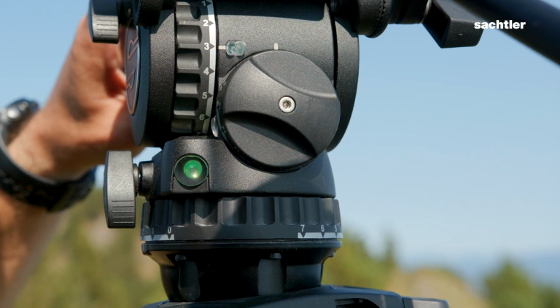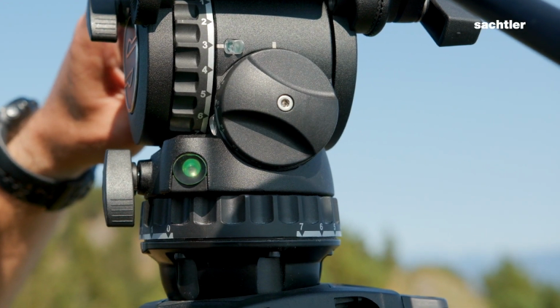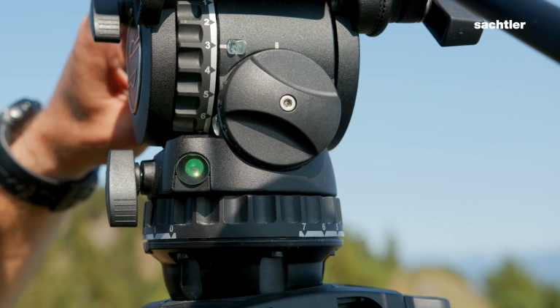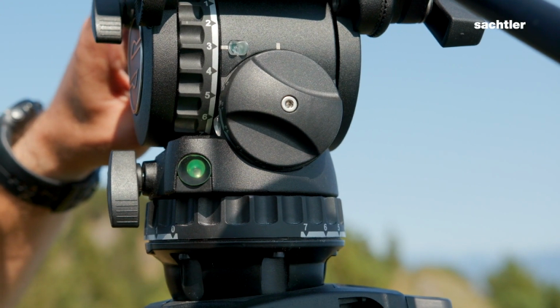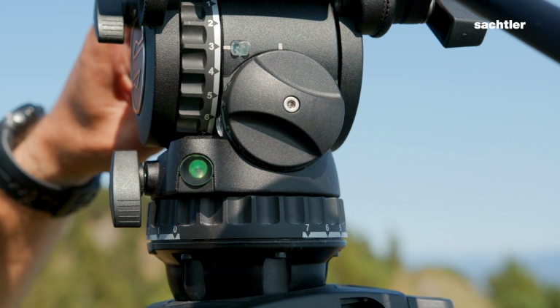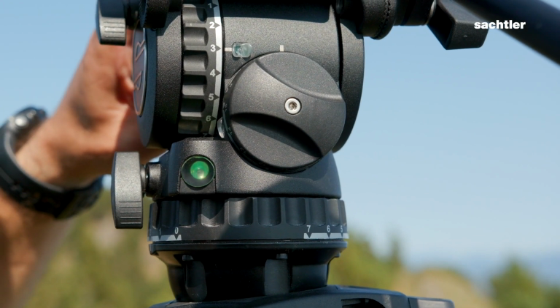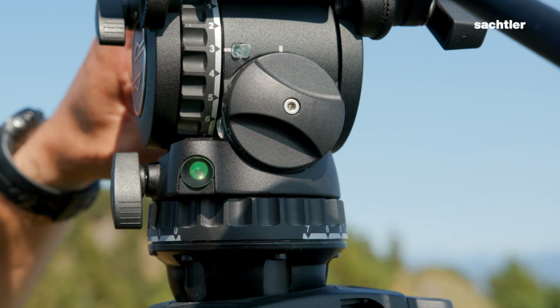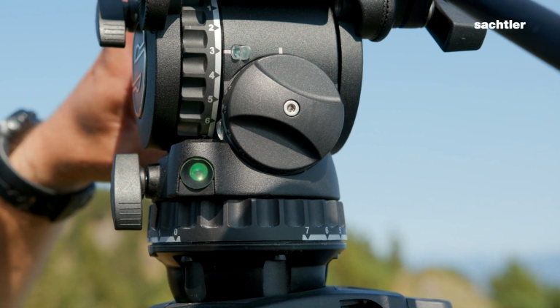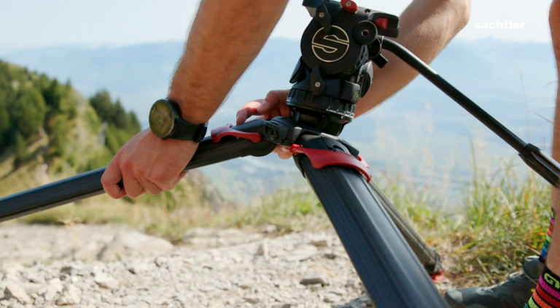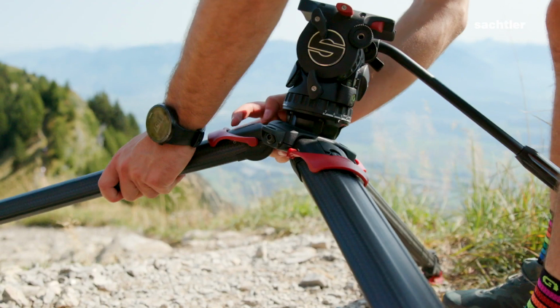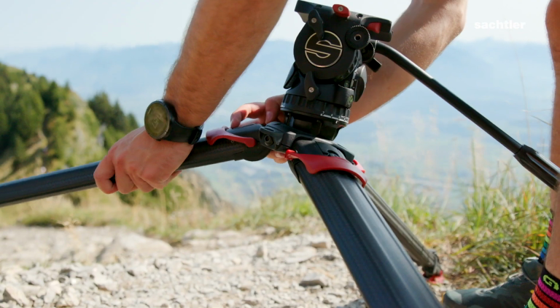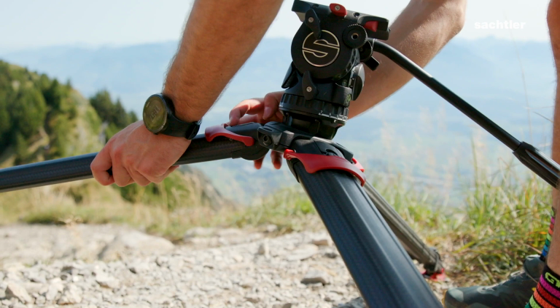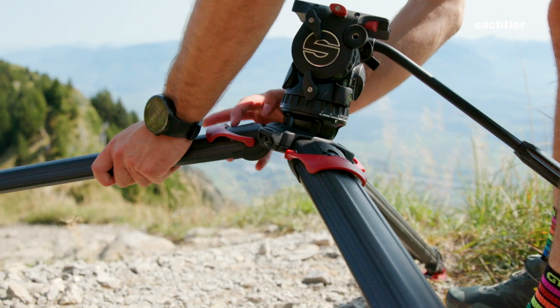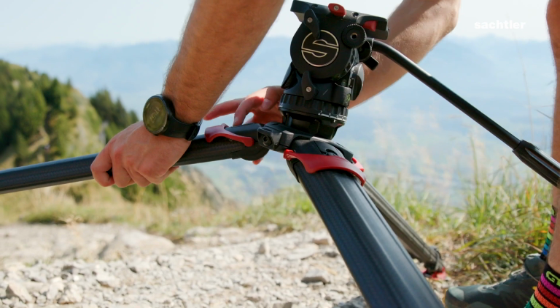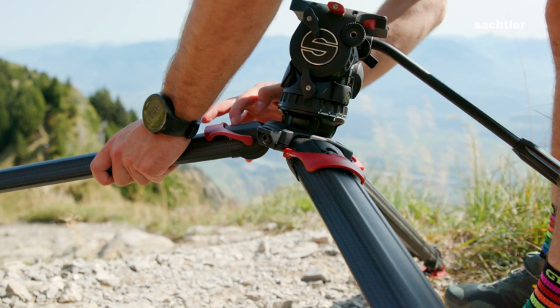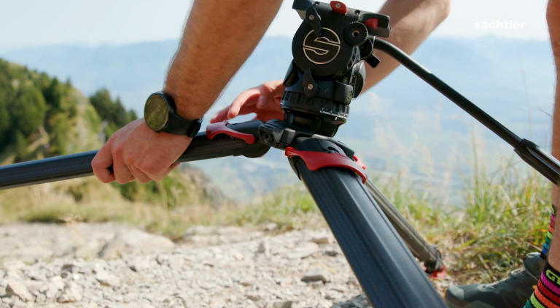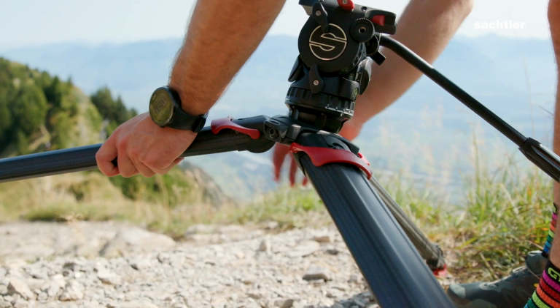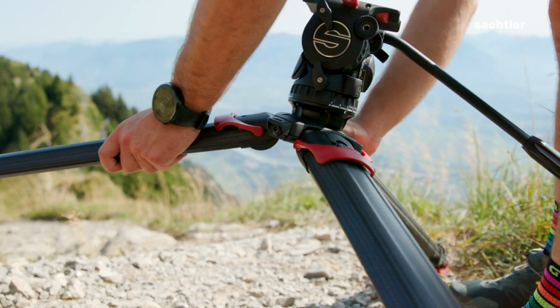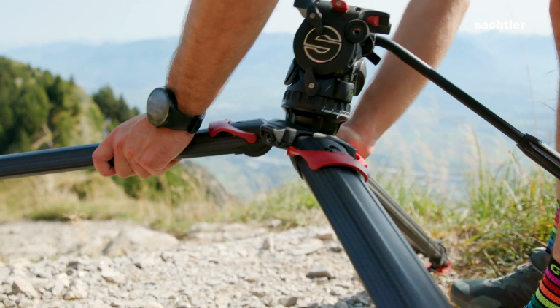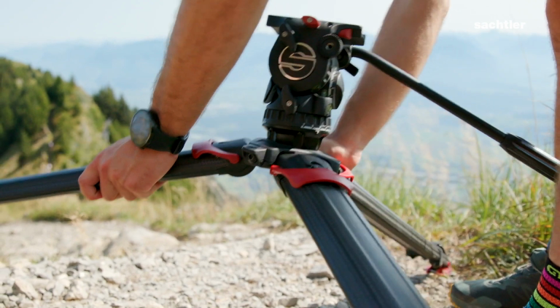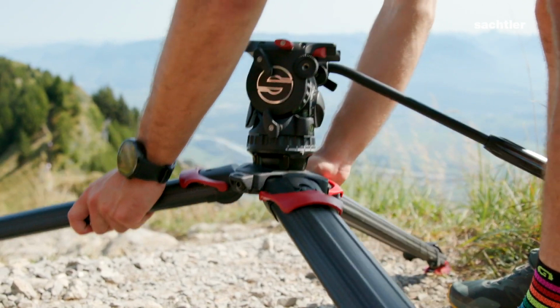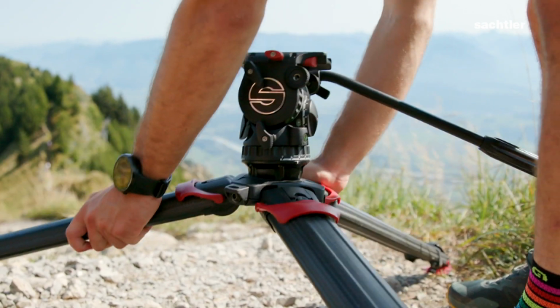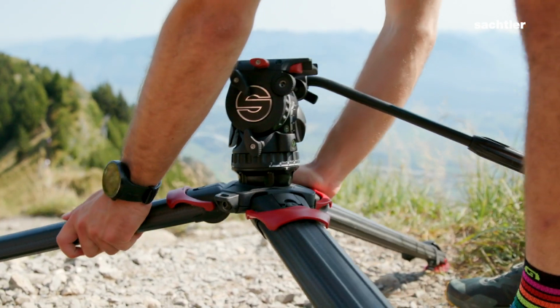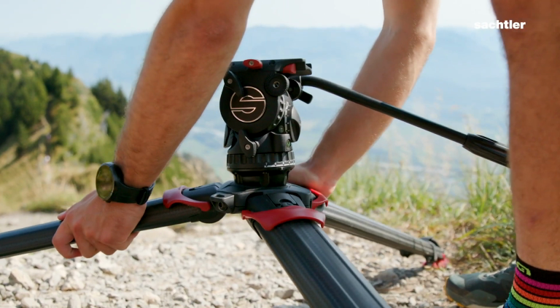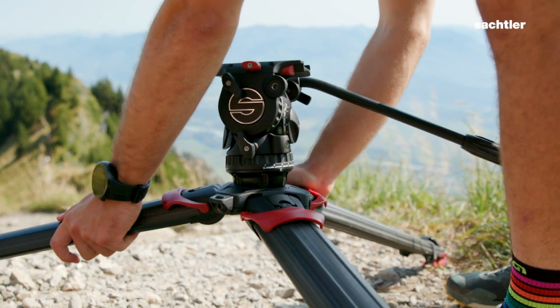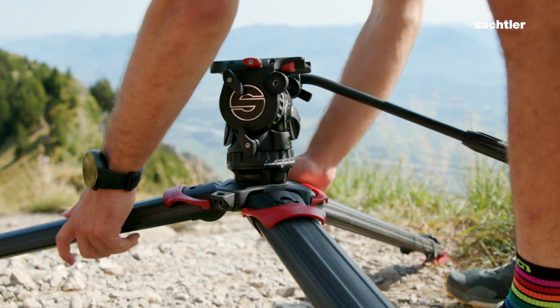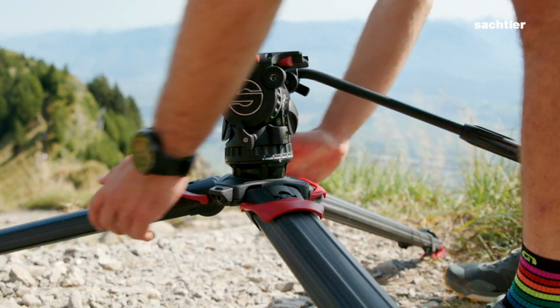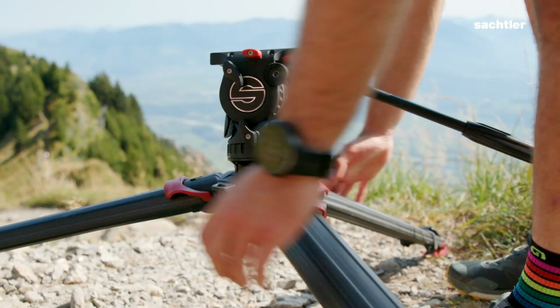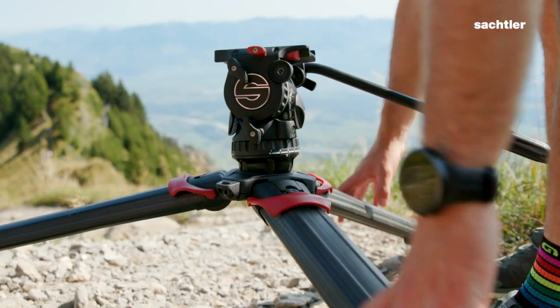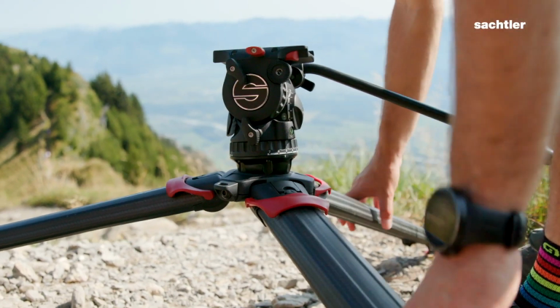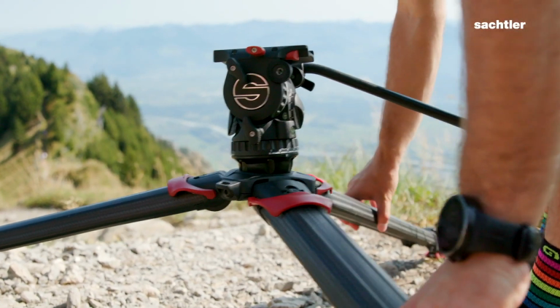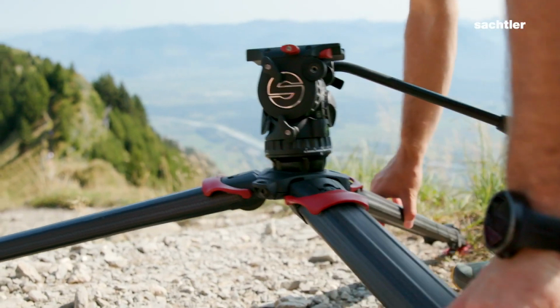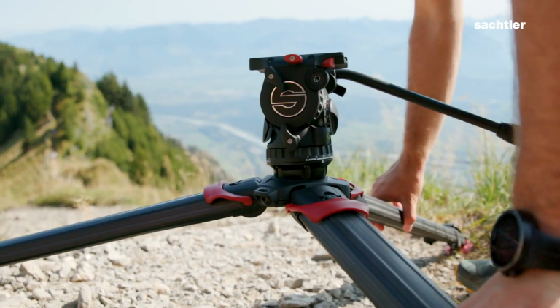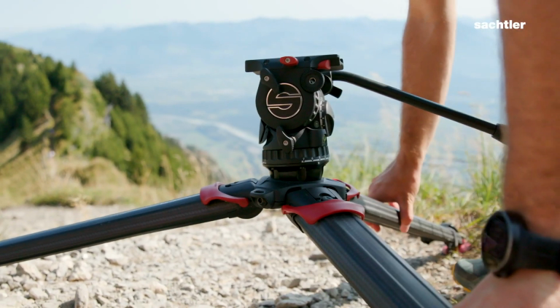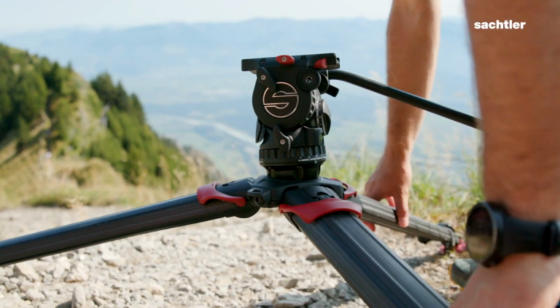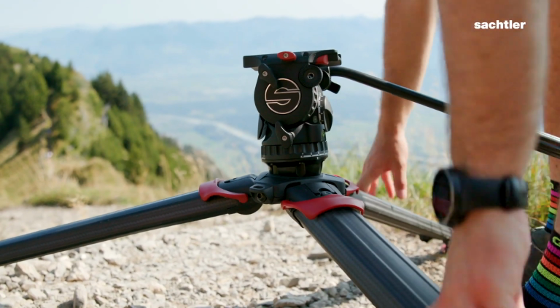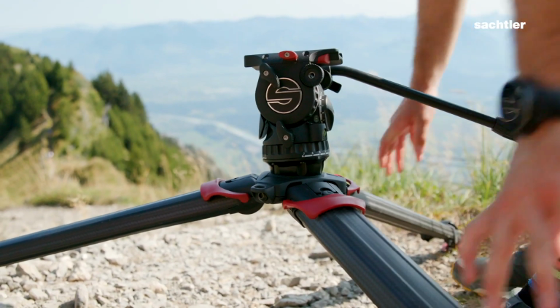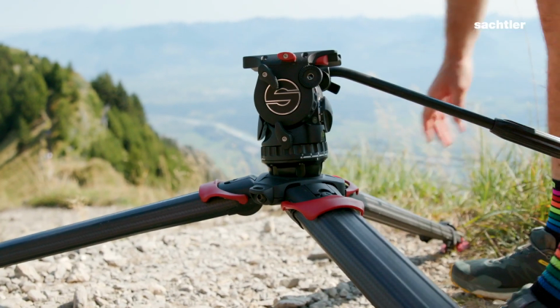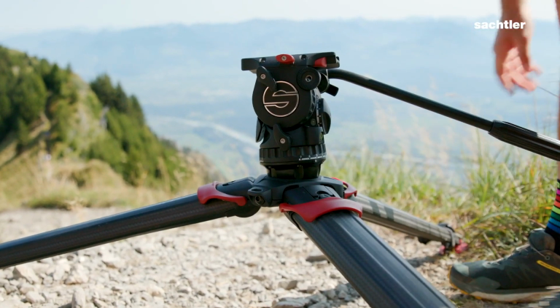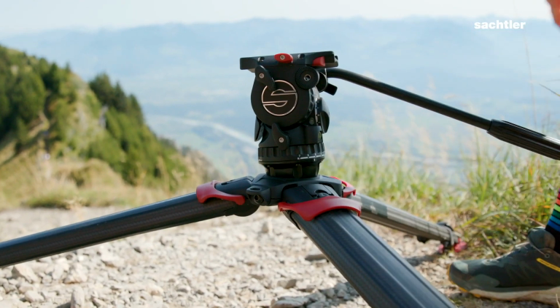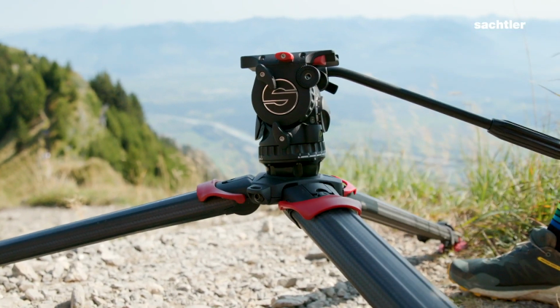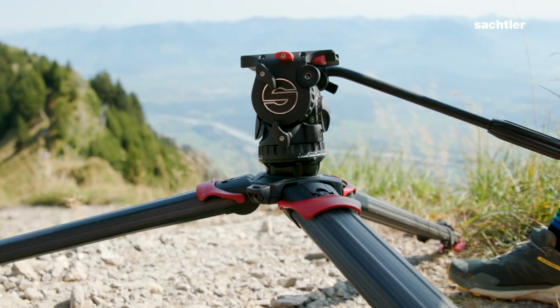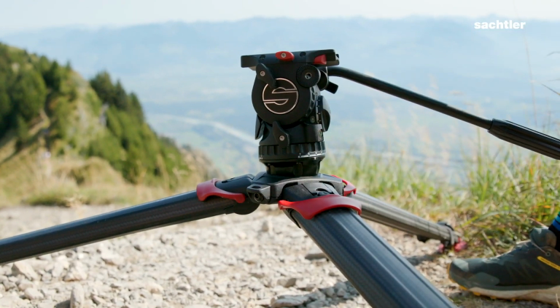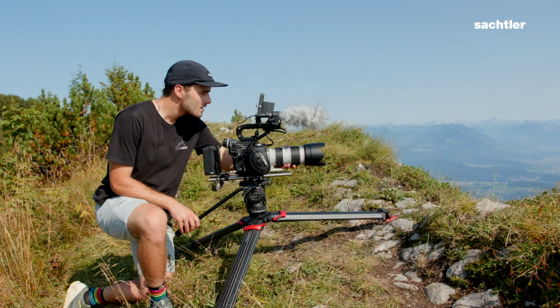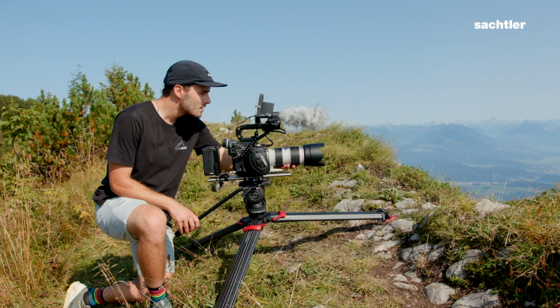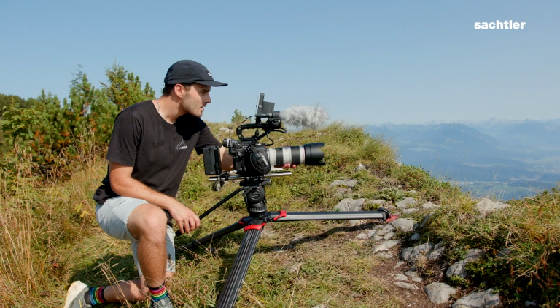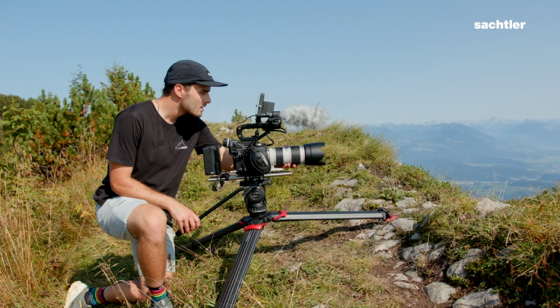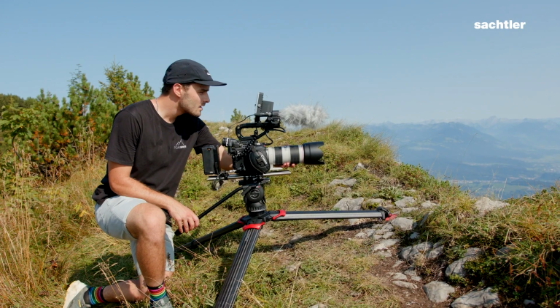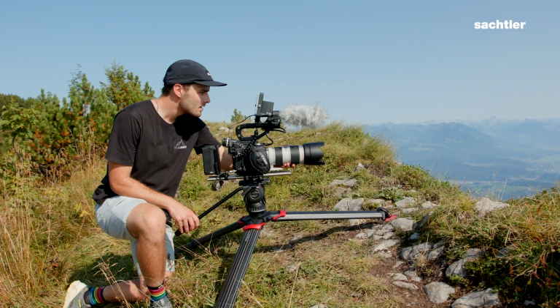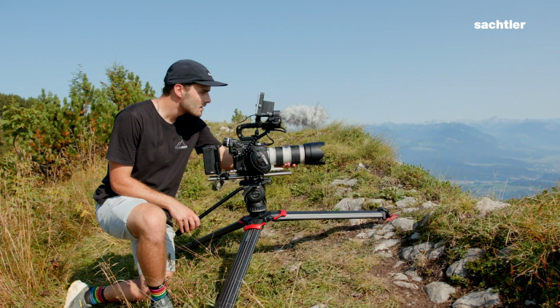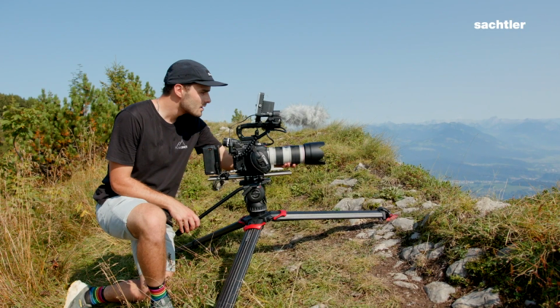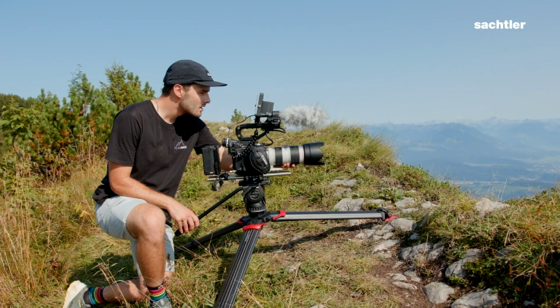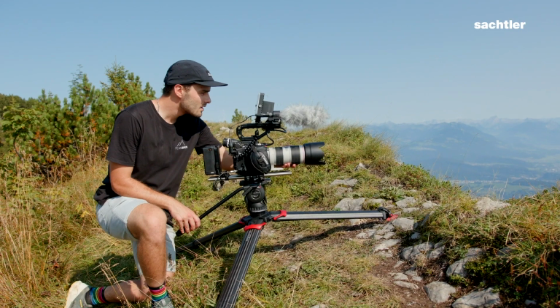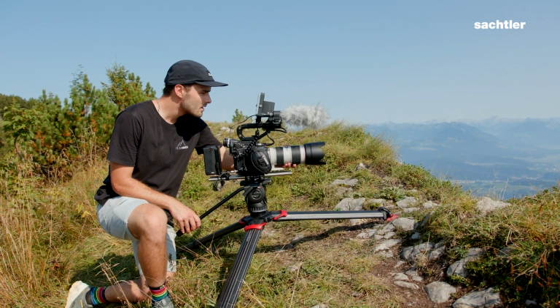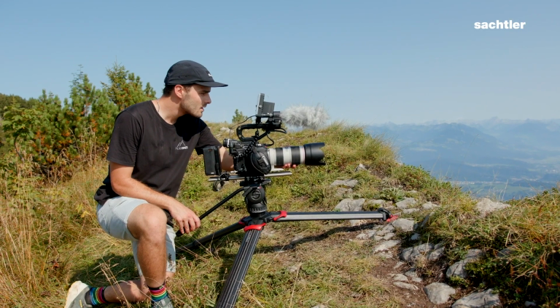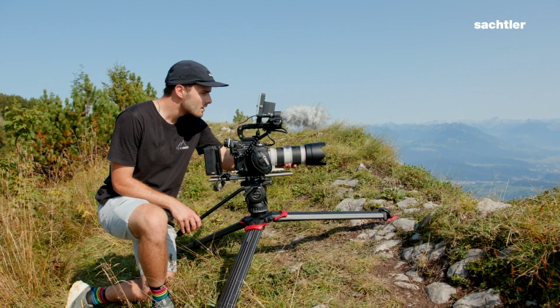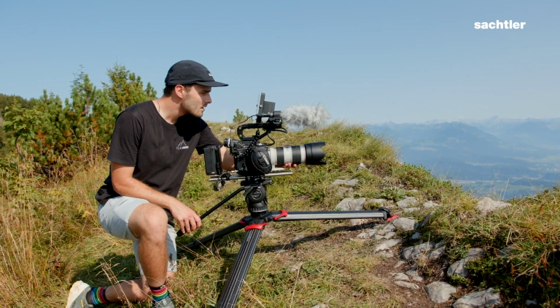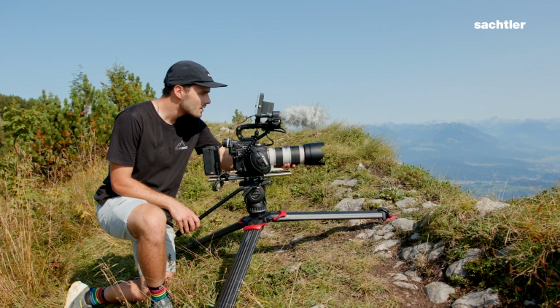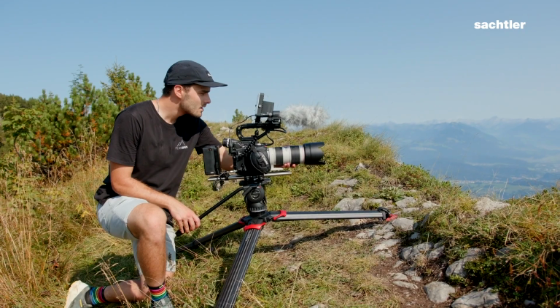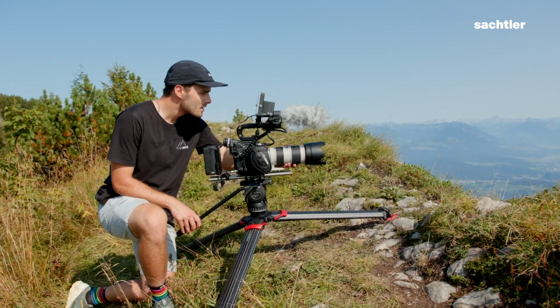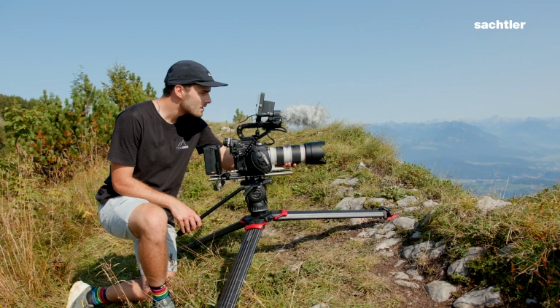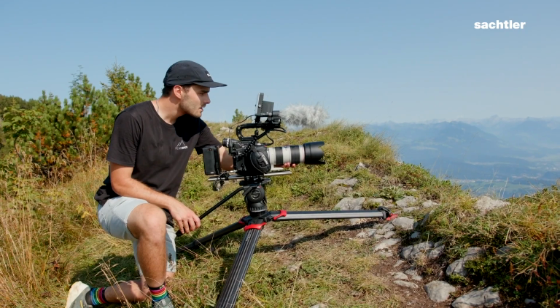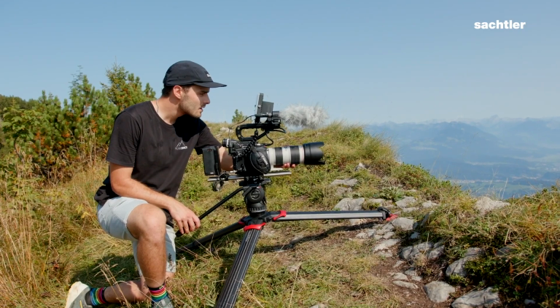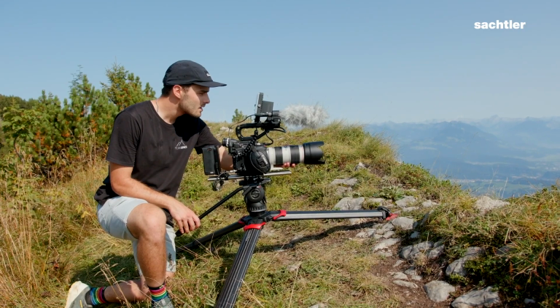The Active Series is also capable of shooting on a low mode, so this means you can put the tripod to the ground.